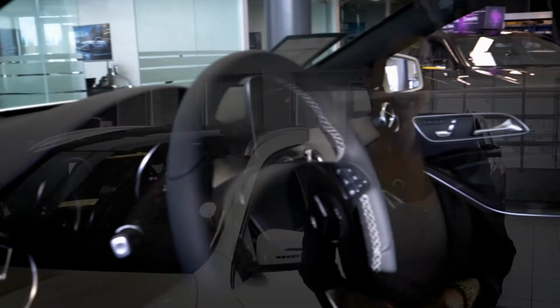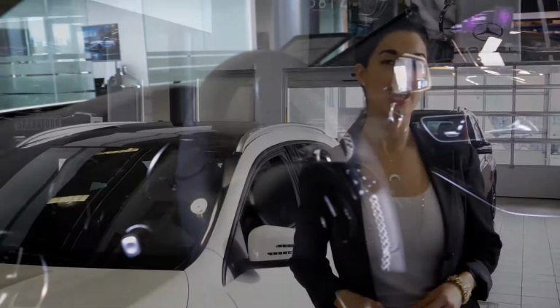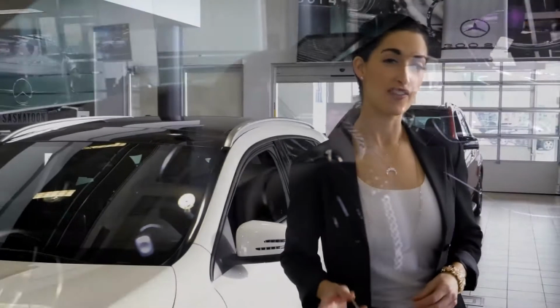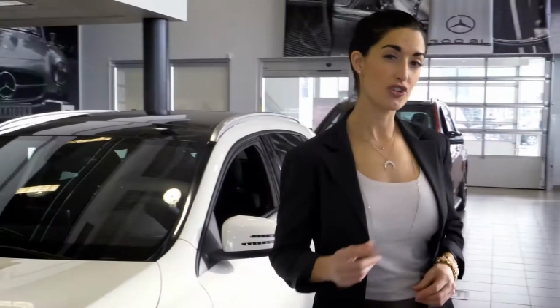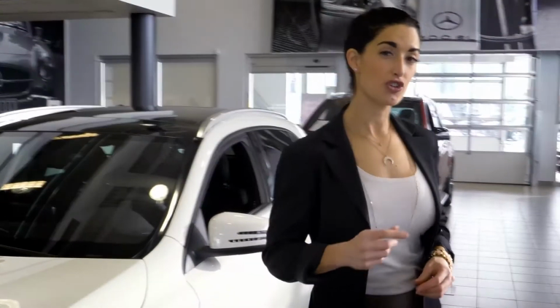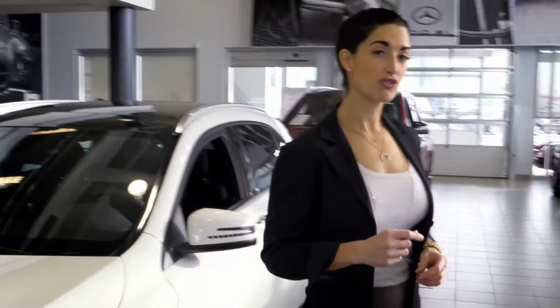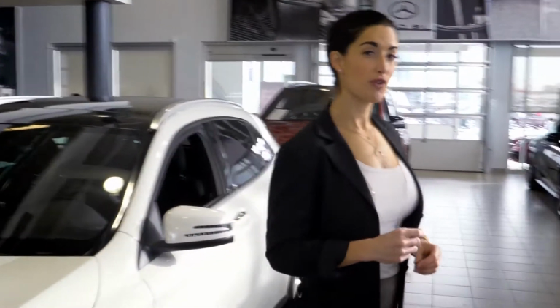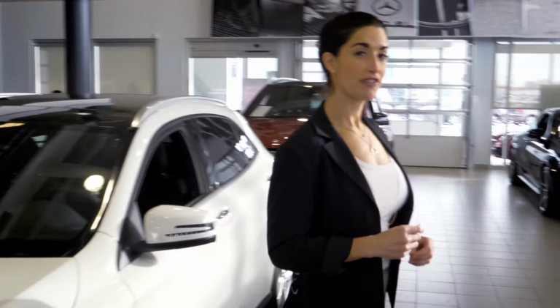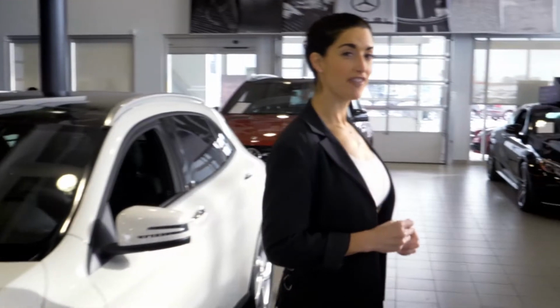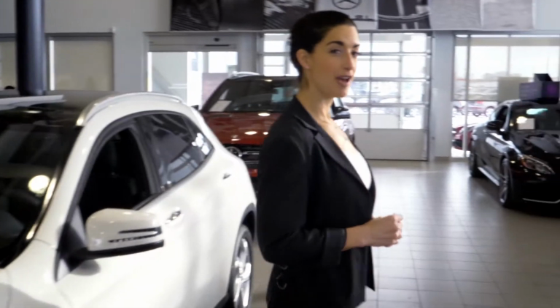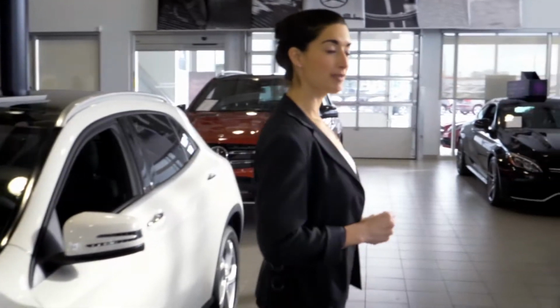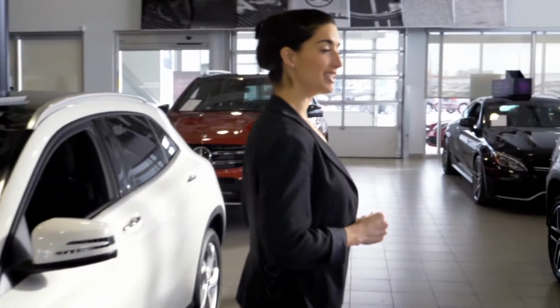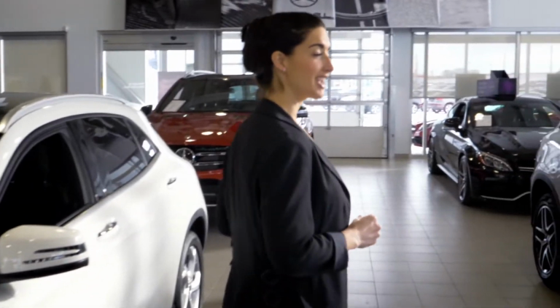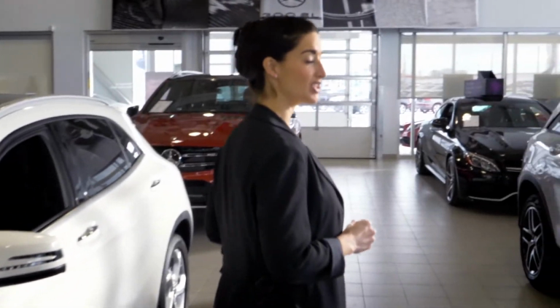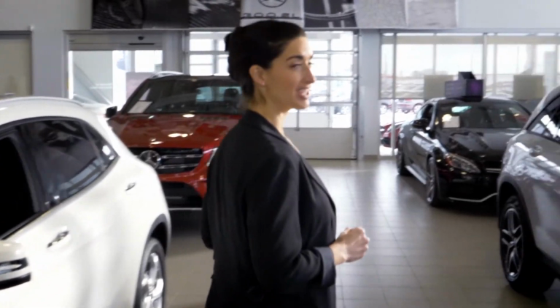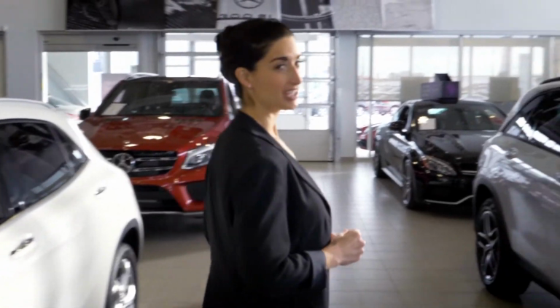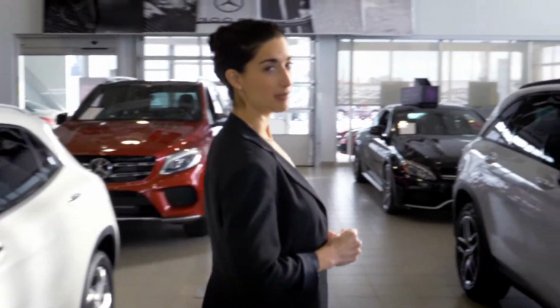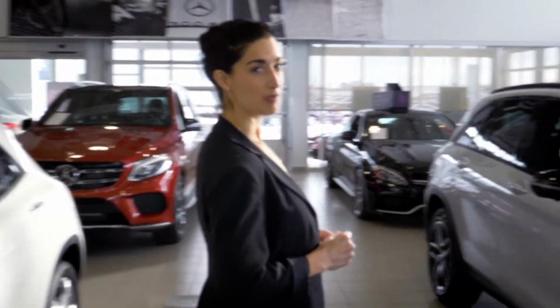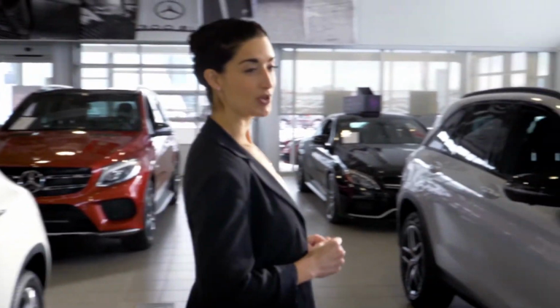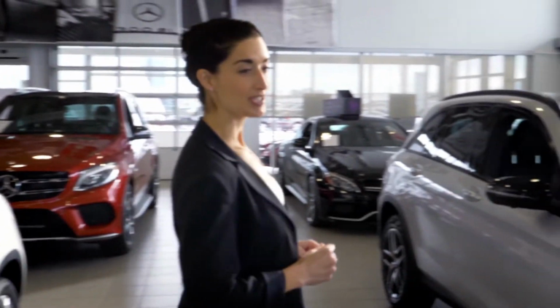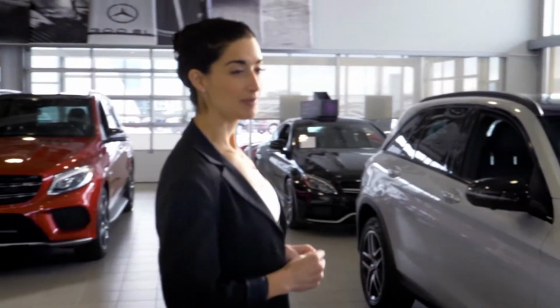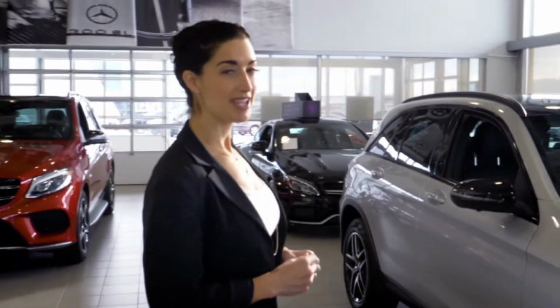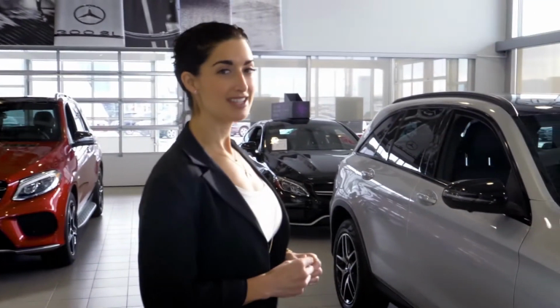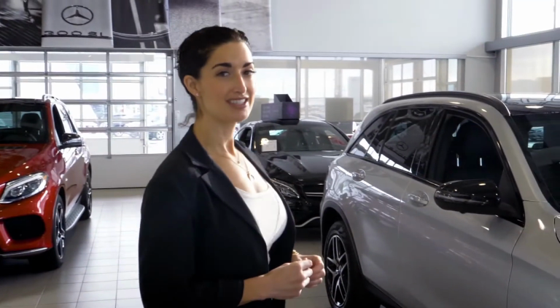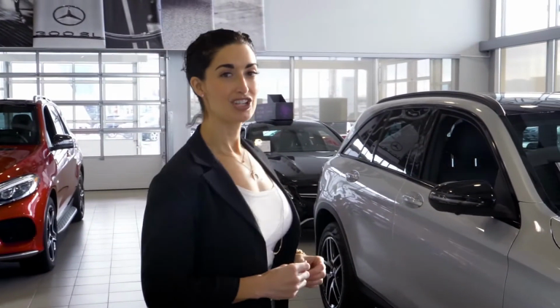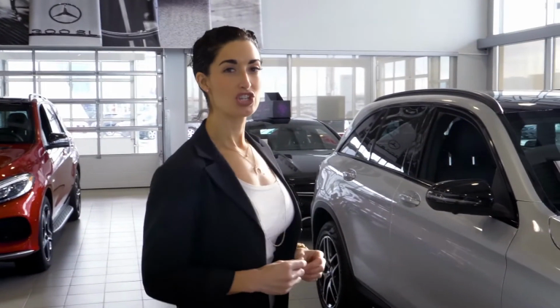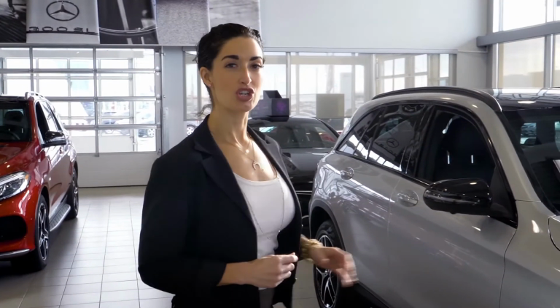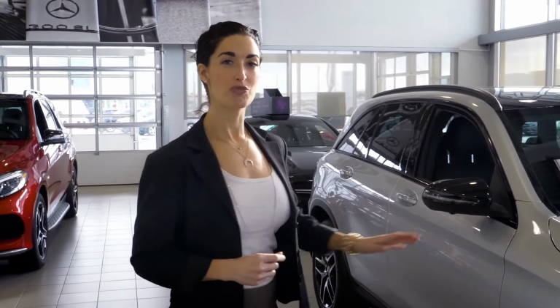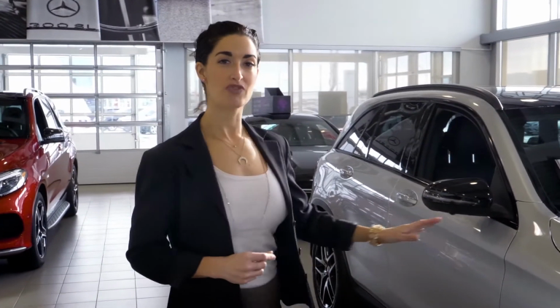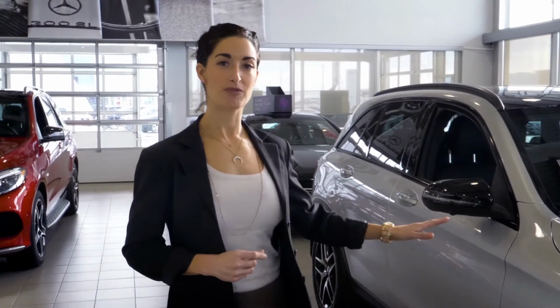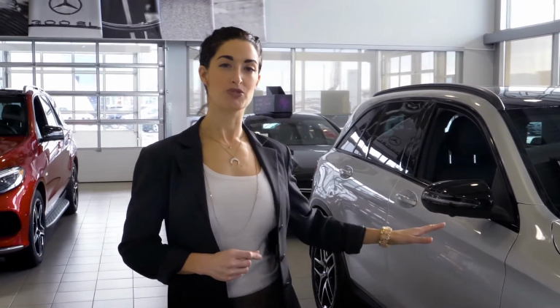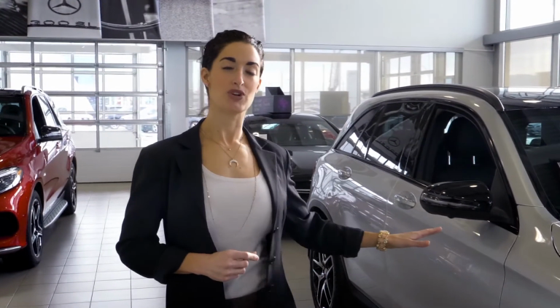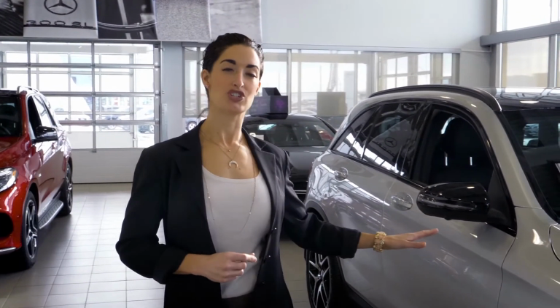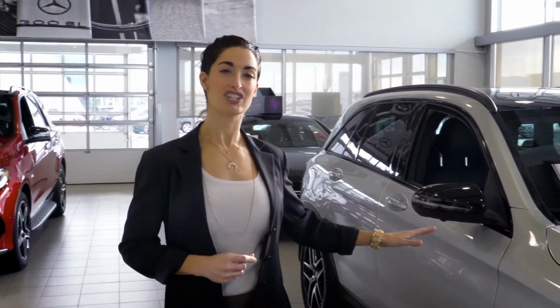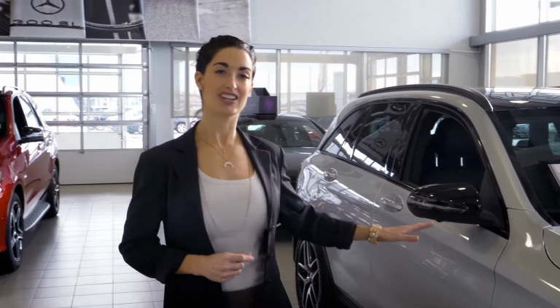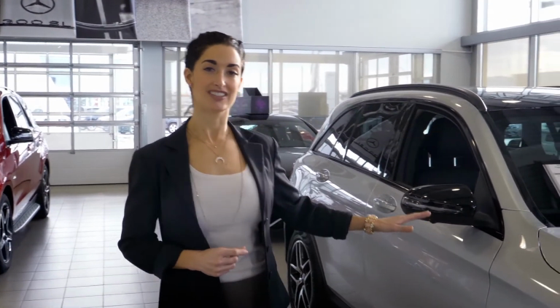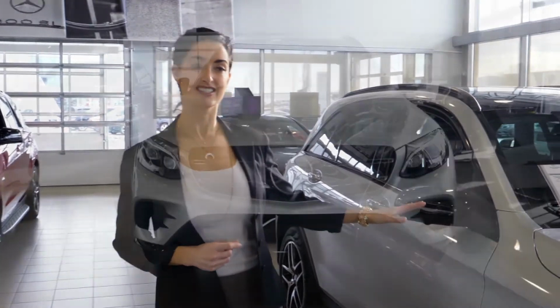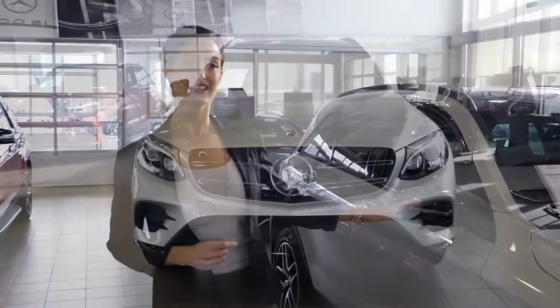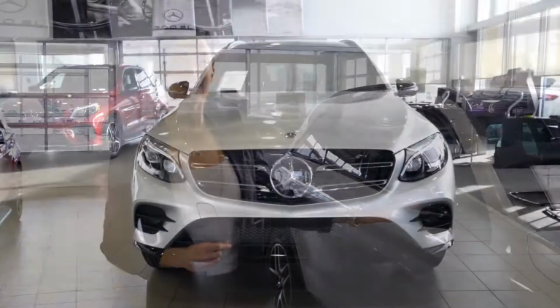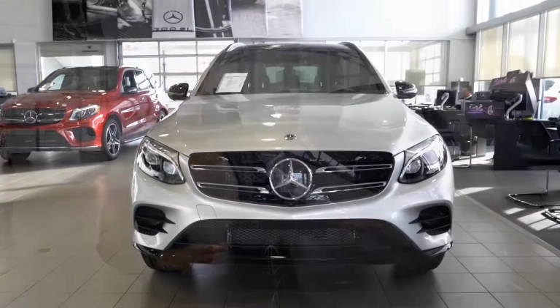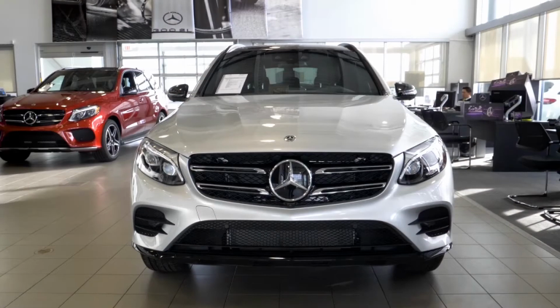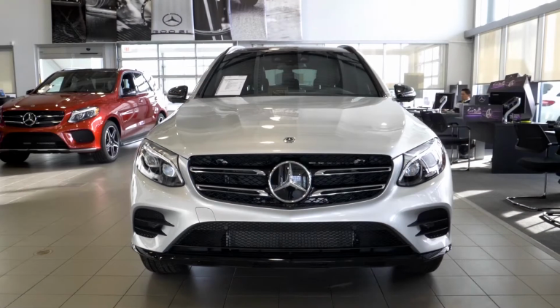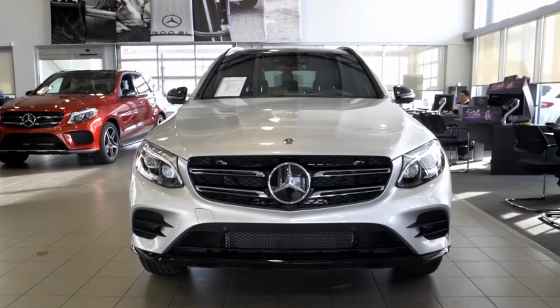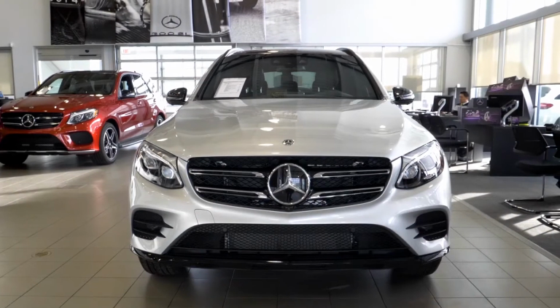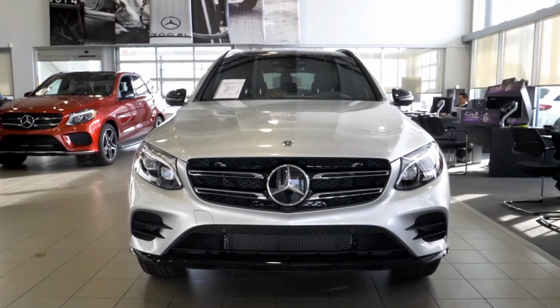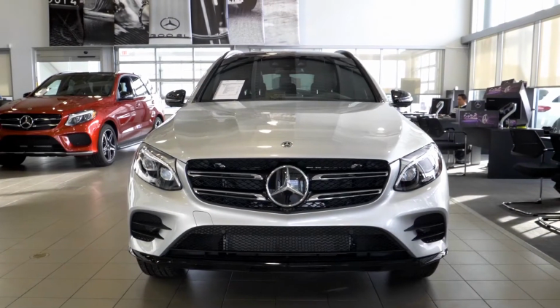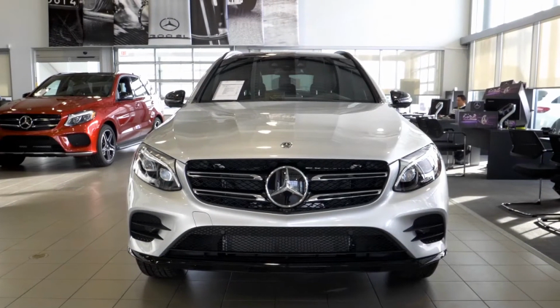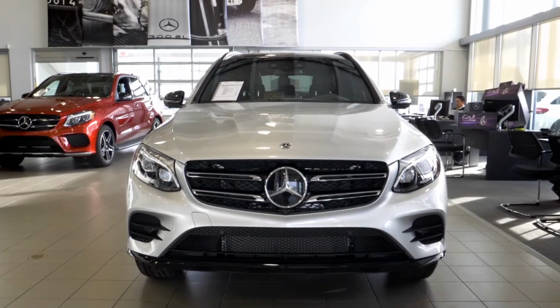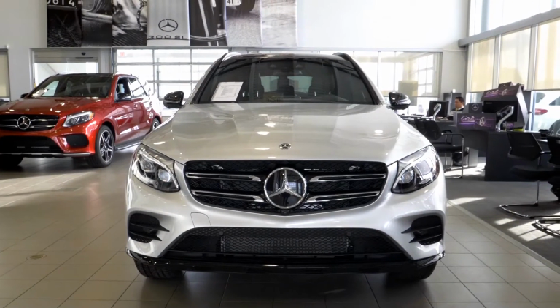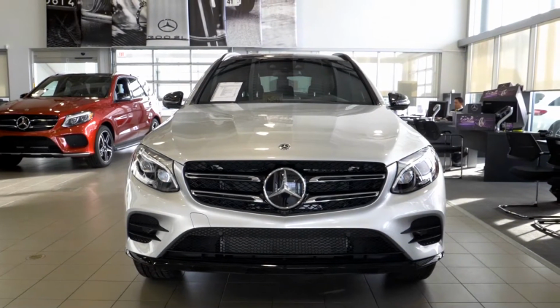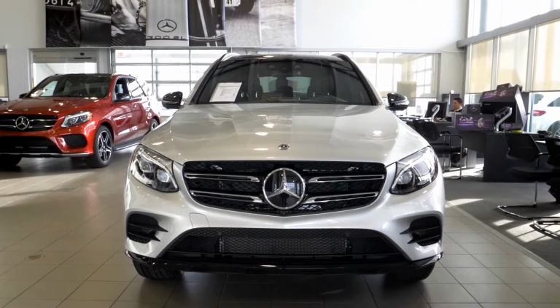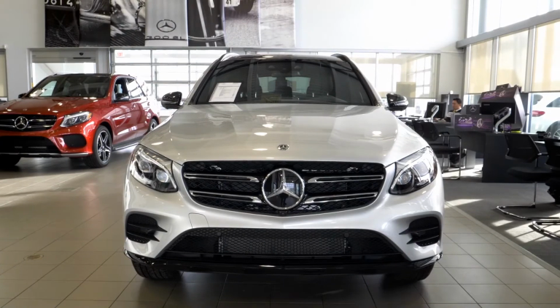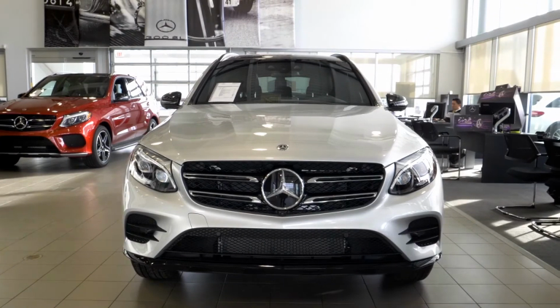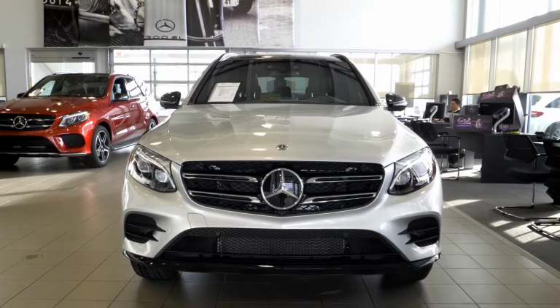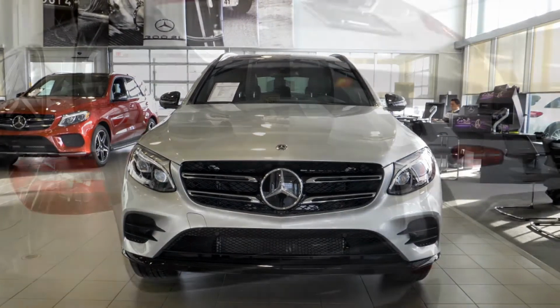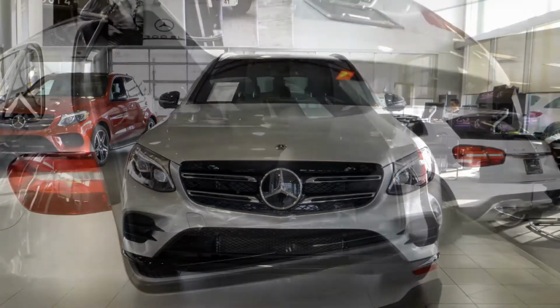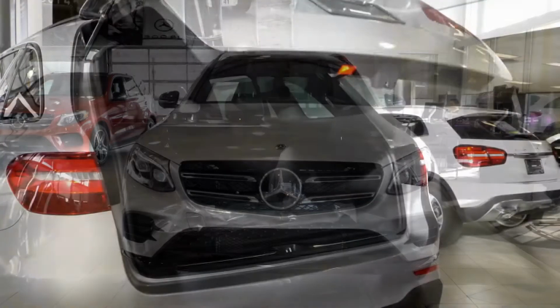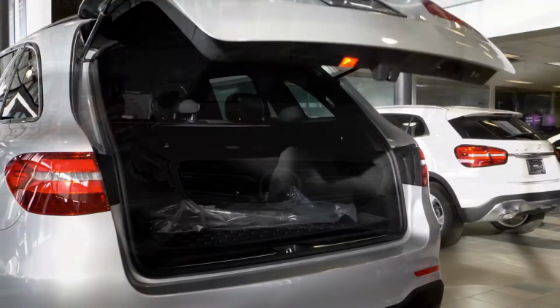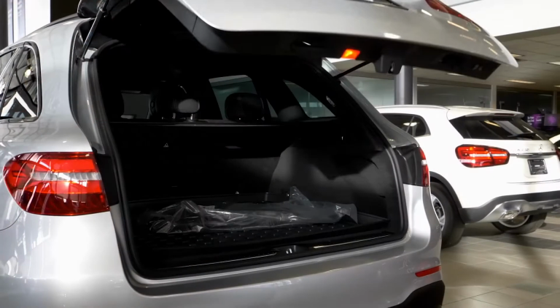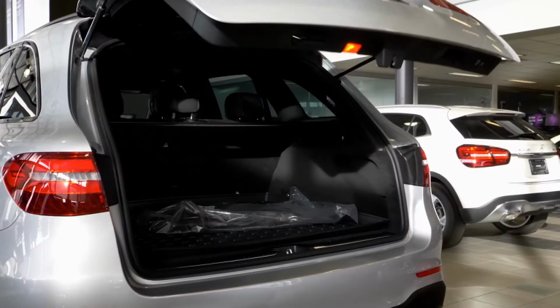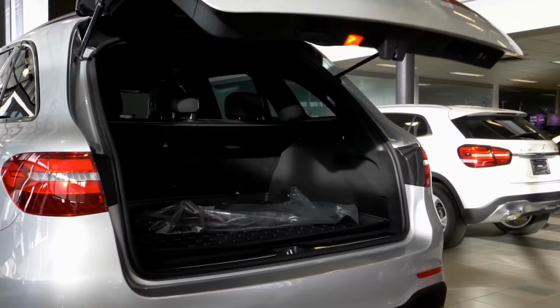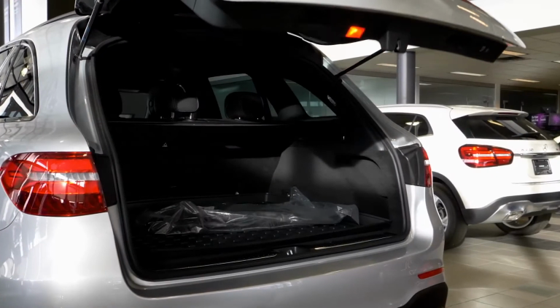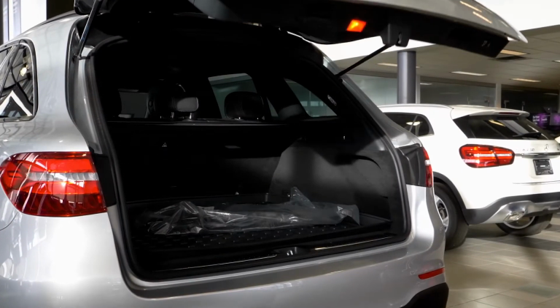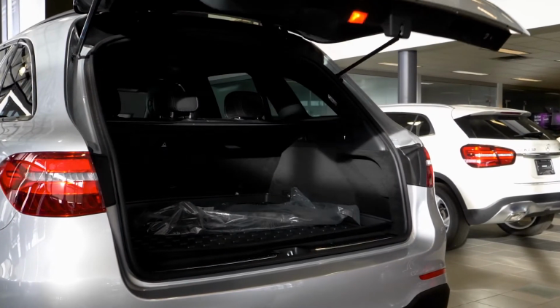If you're a growing family and you need a little bit more space, you can move up to our GLC — a little larger overall, with a bit more cargo capacity.